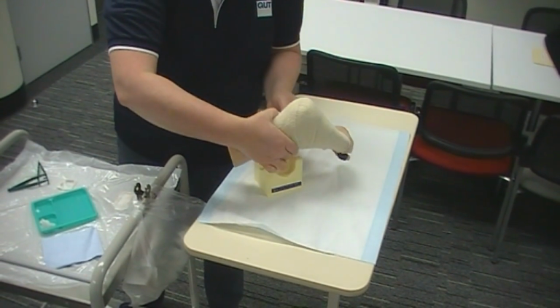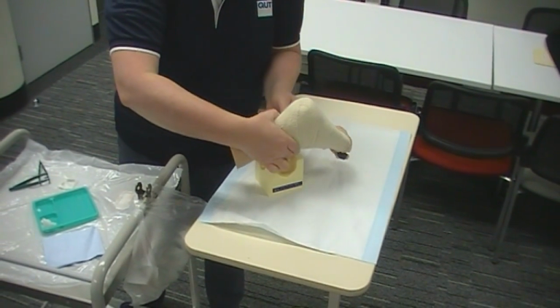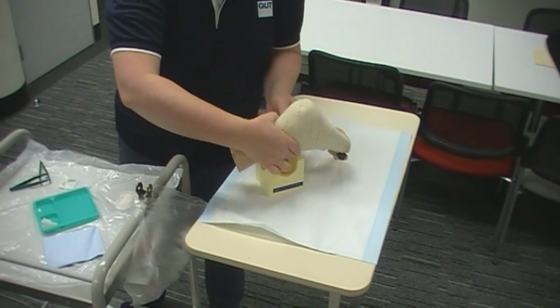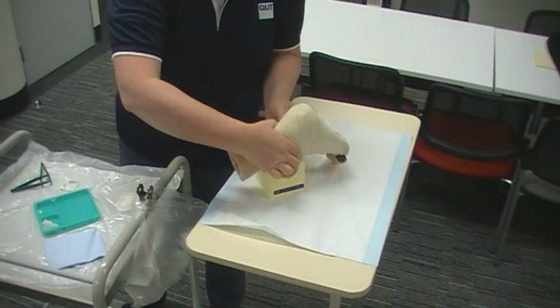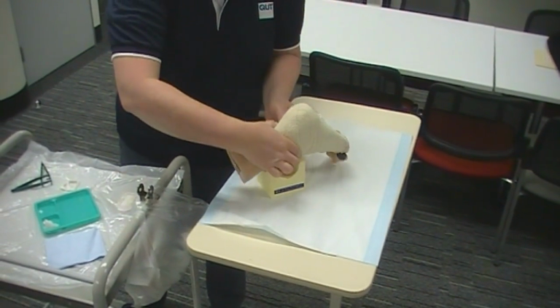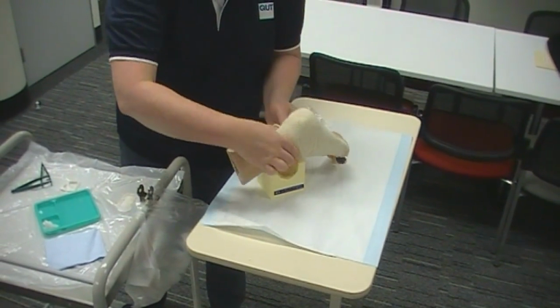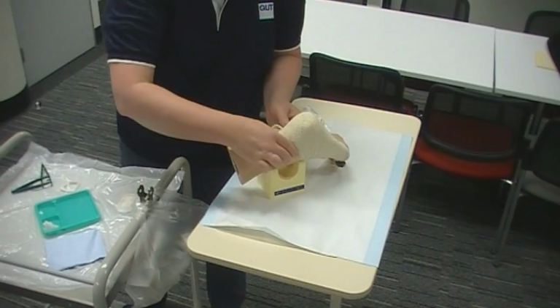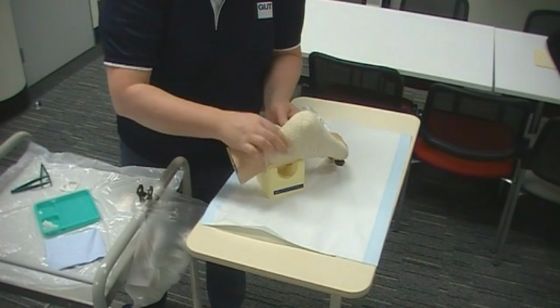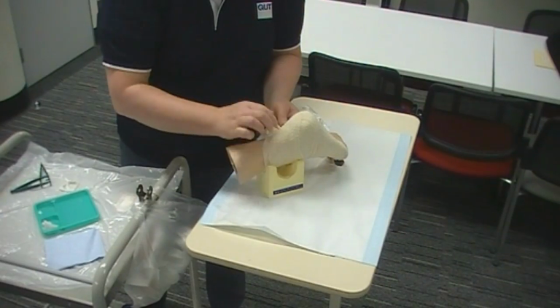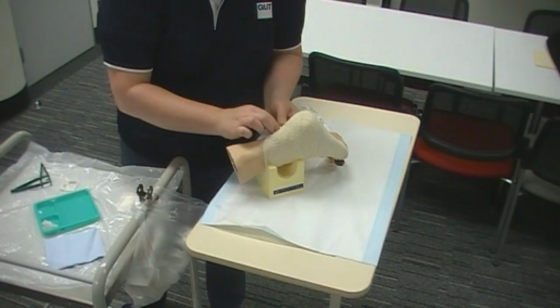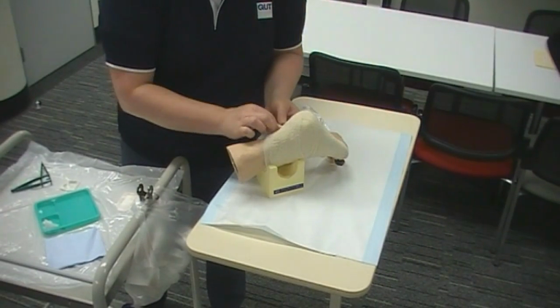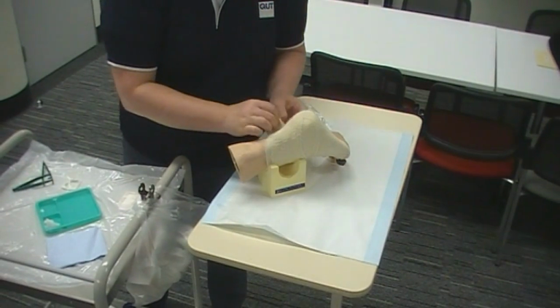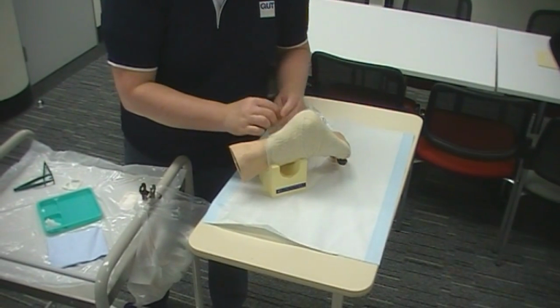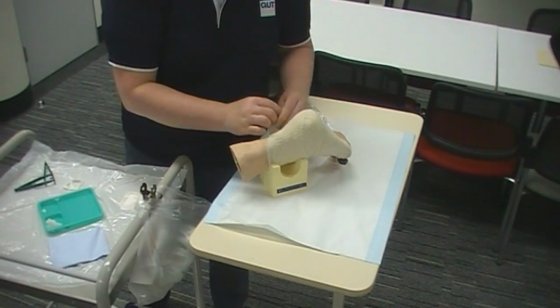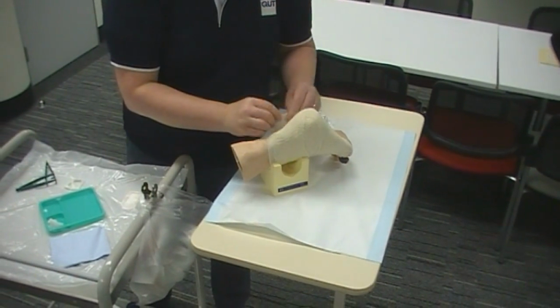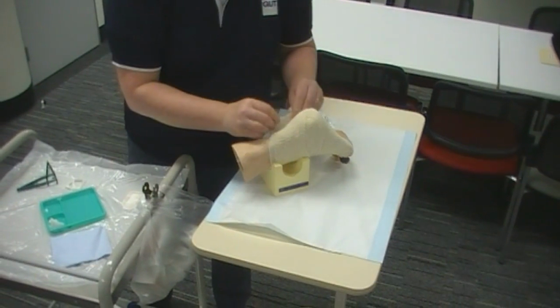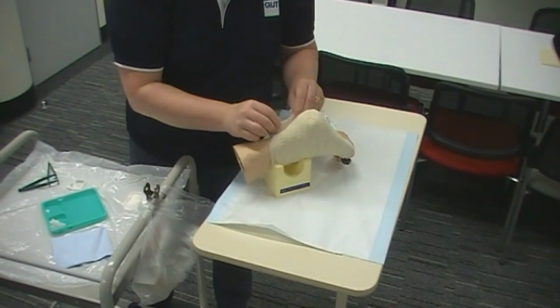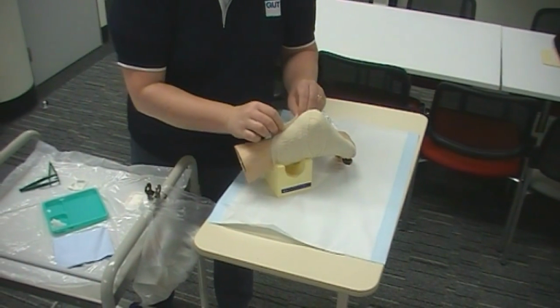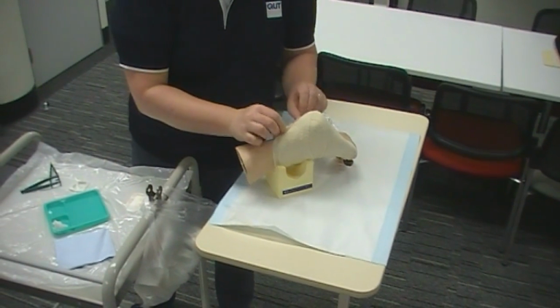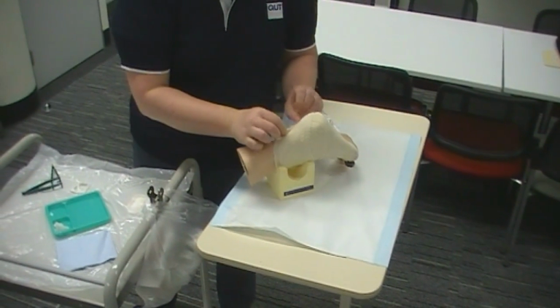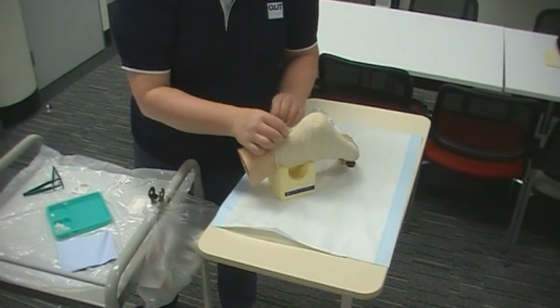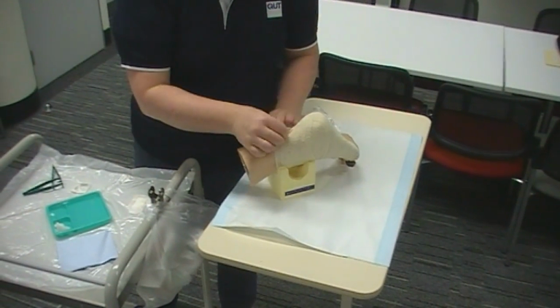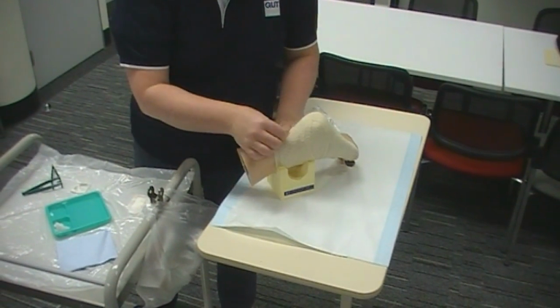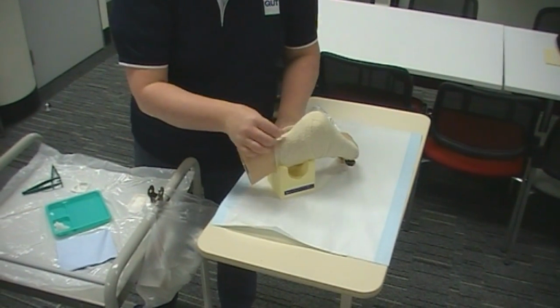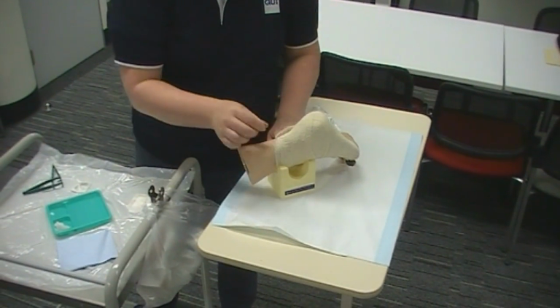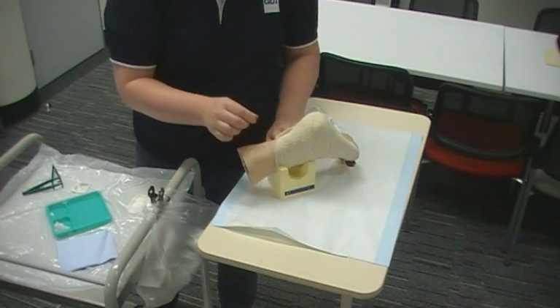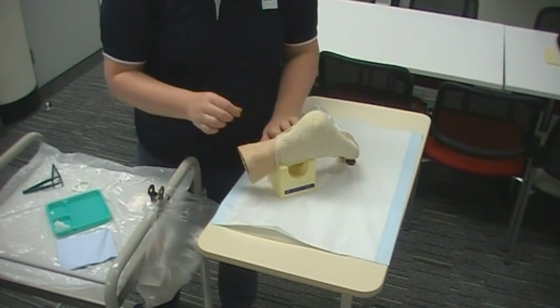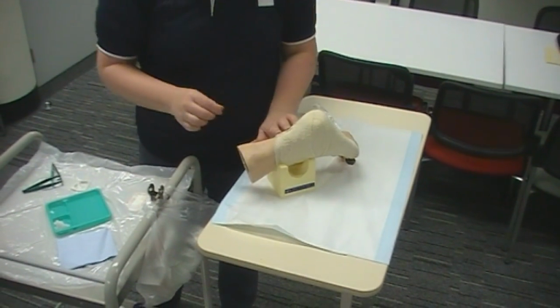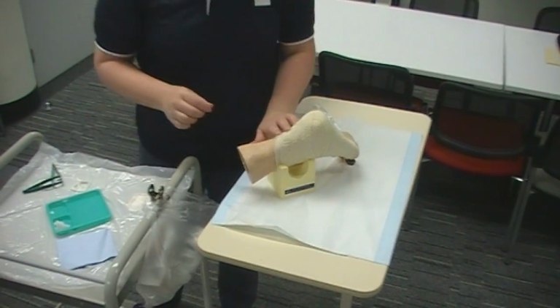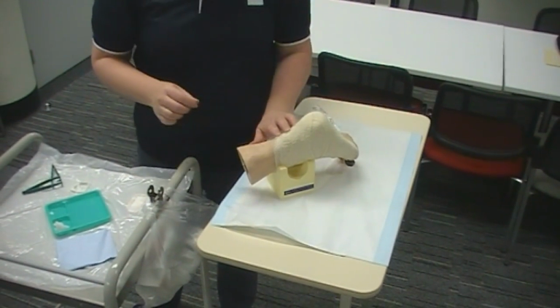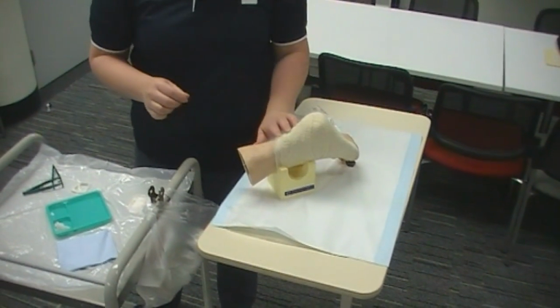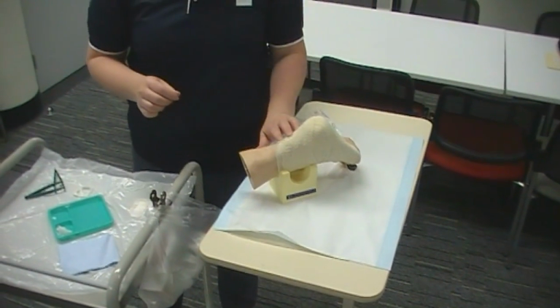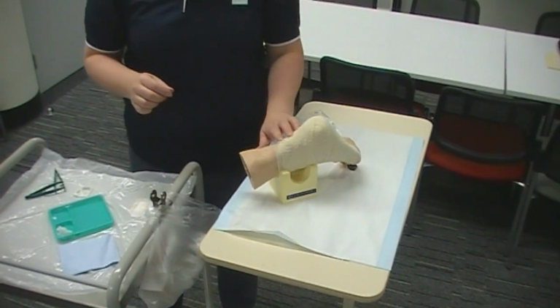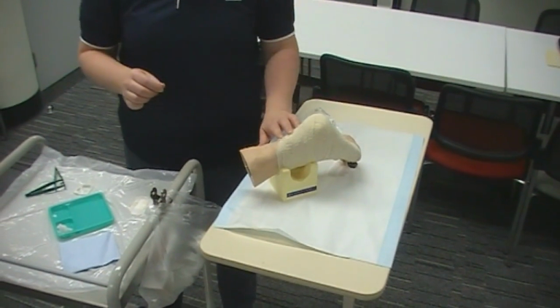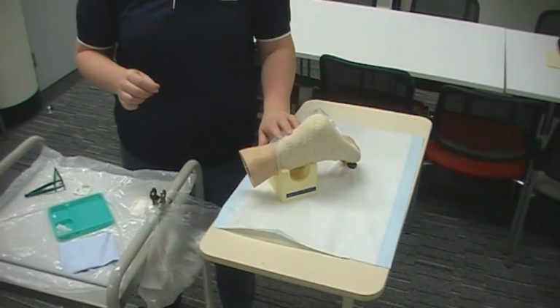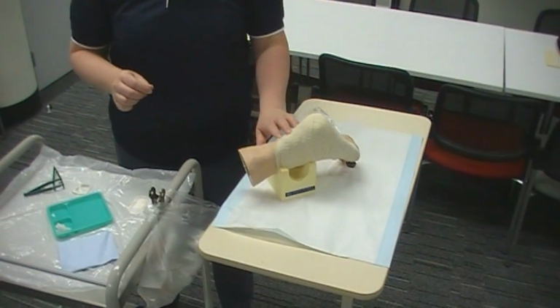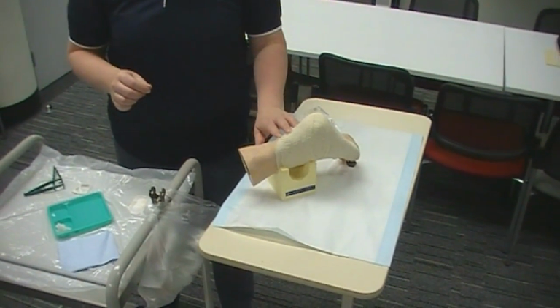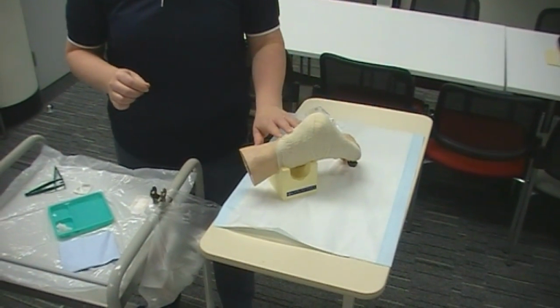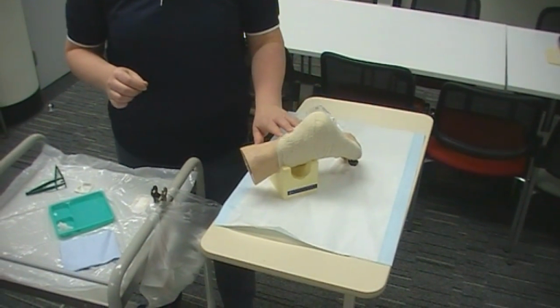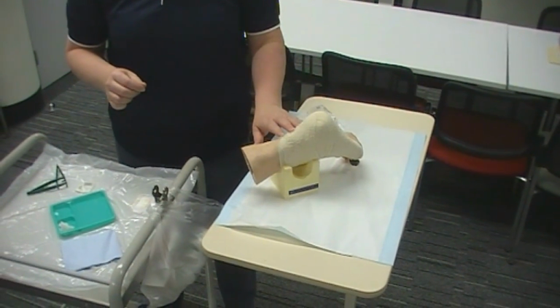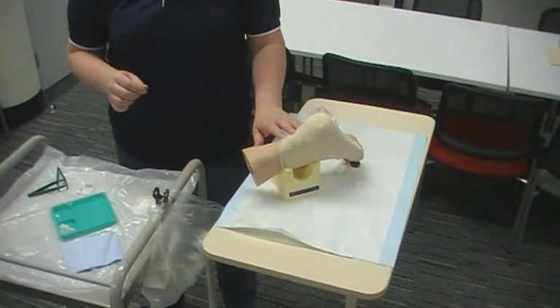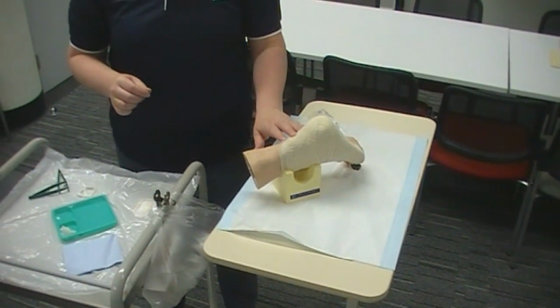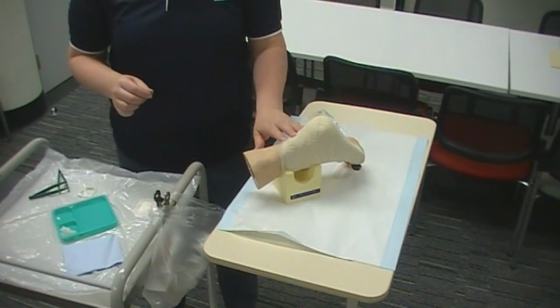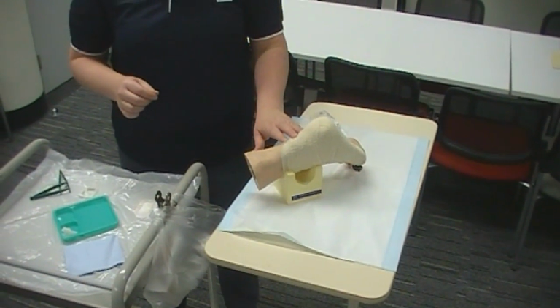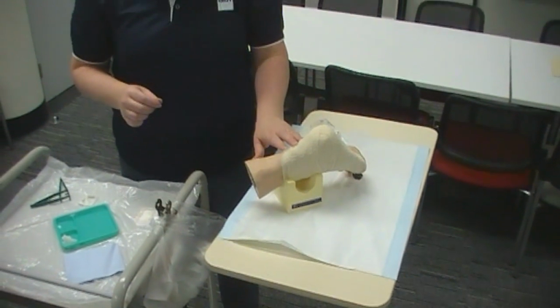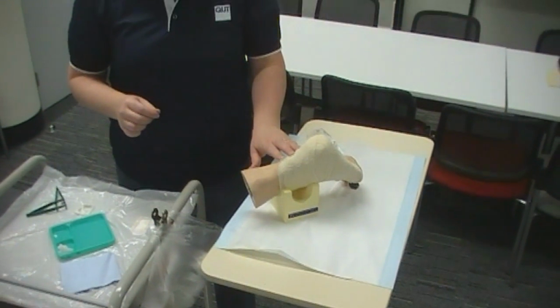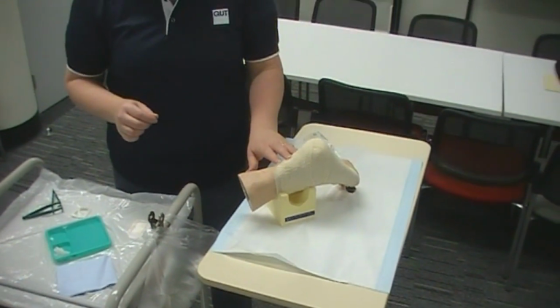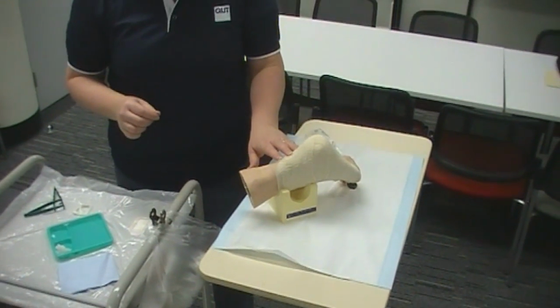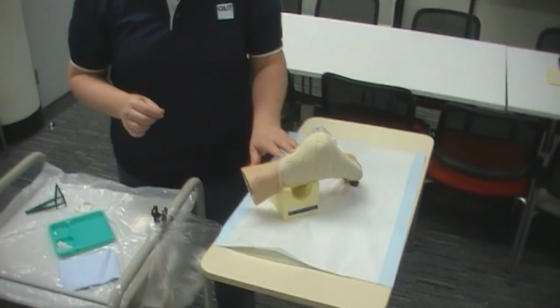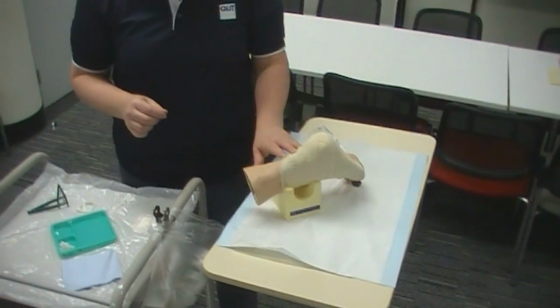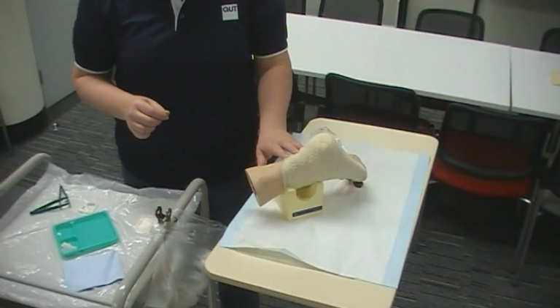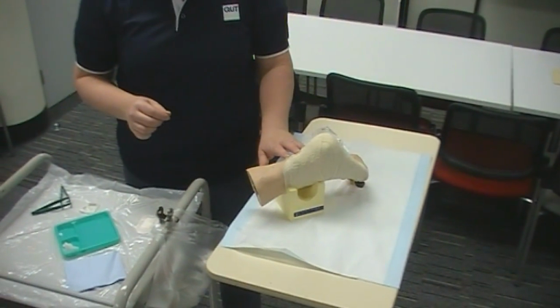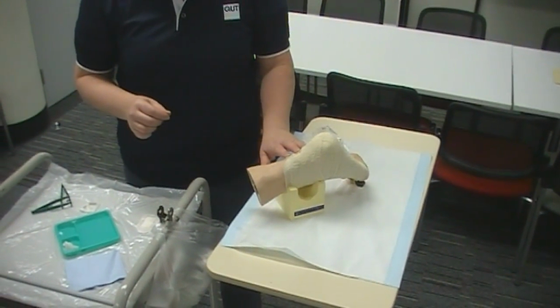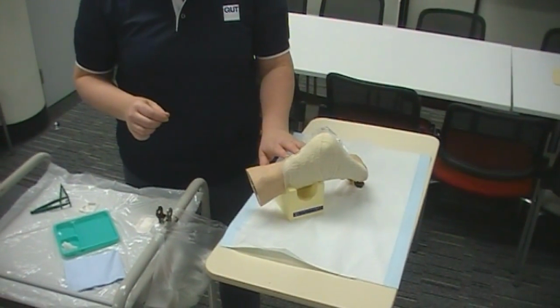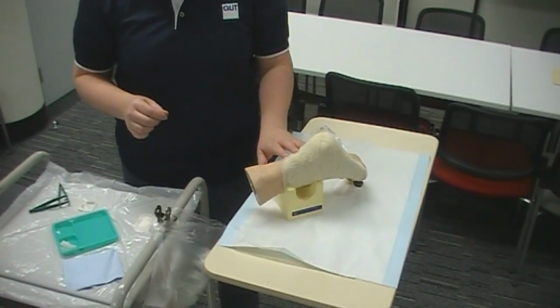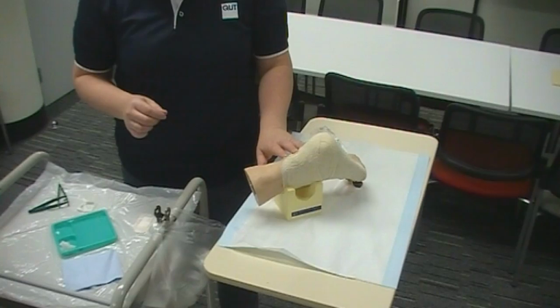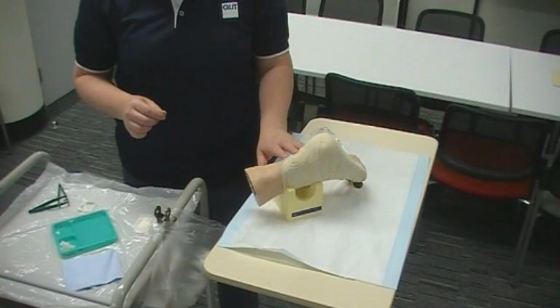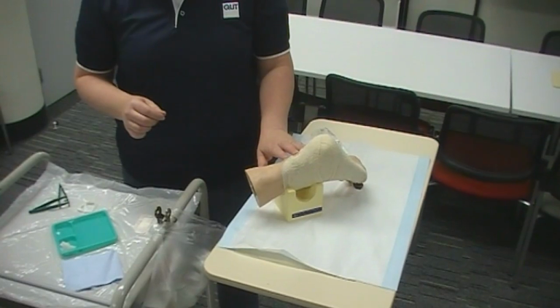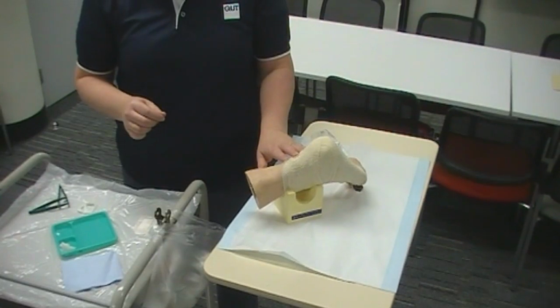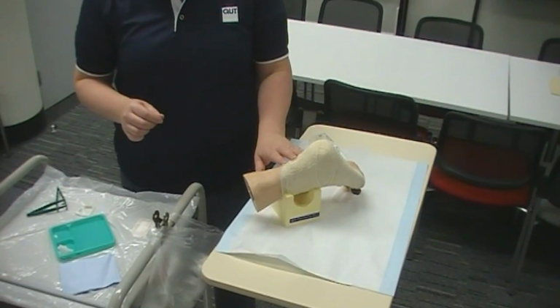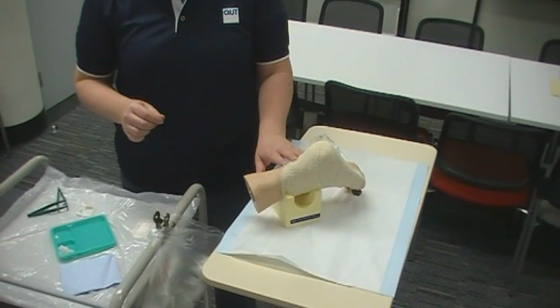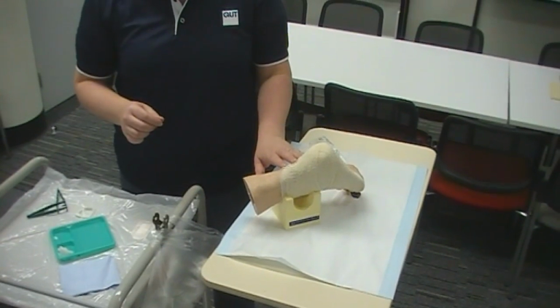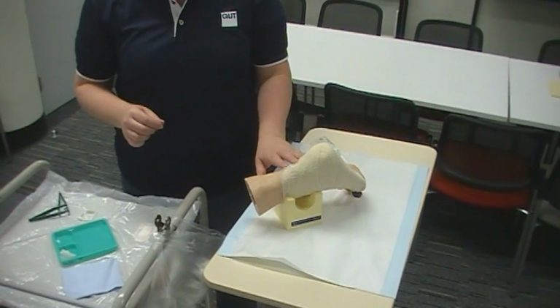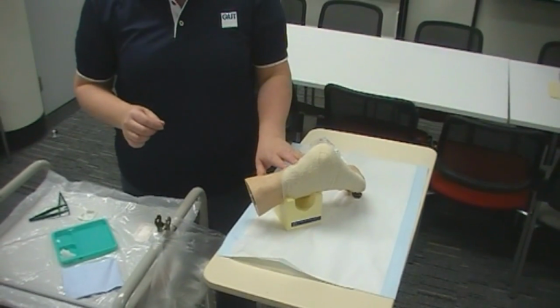And we're all done. Just make sure in a little while that it's not too tight for the patient — if it is, we'll need to loosen it off.